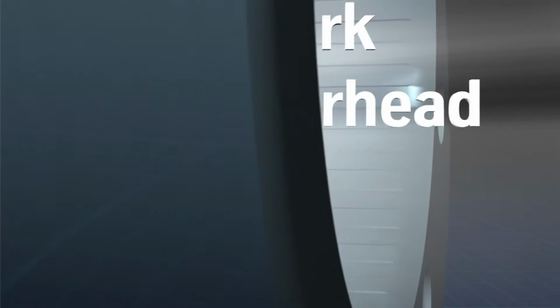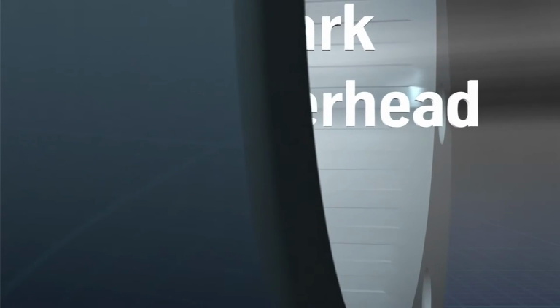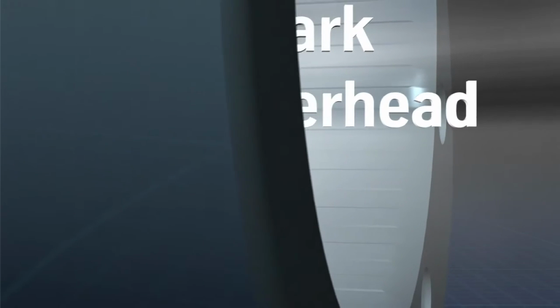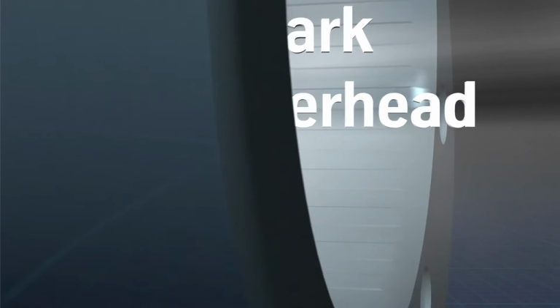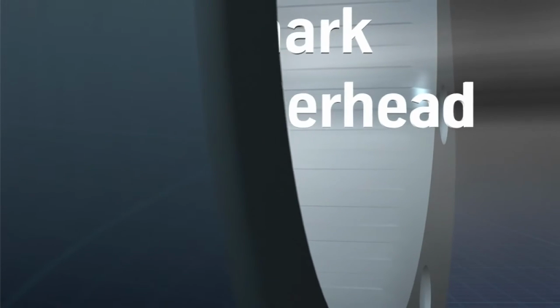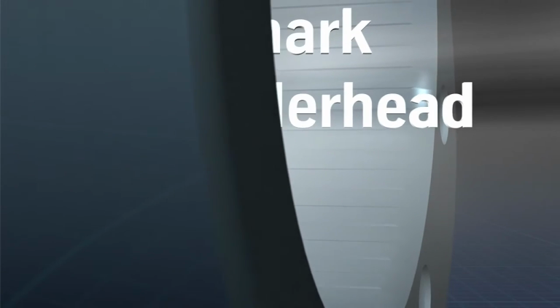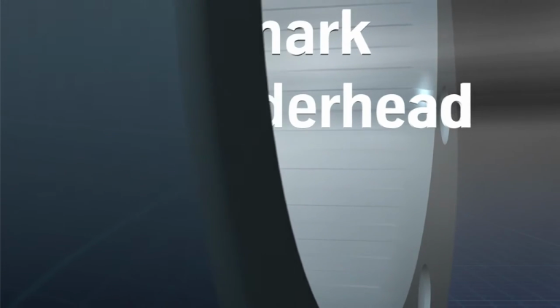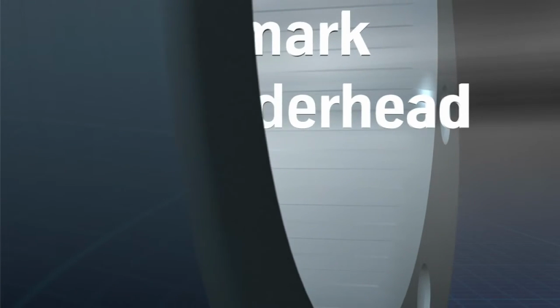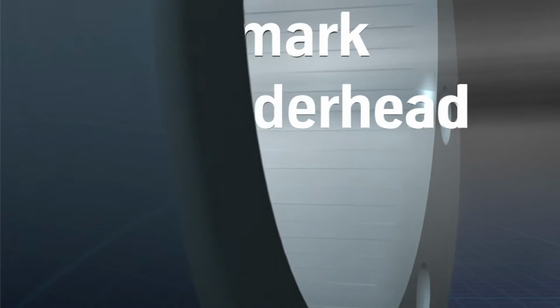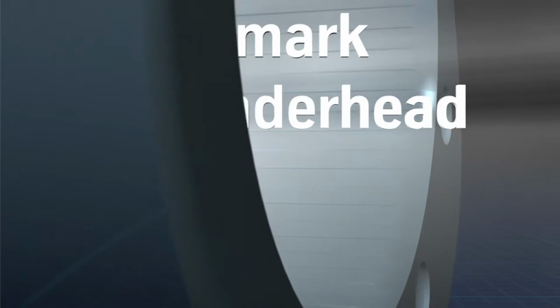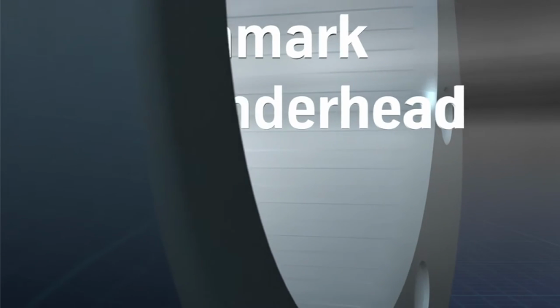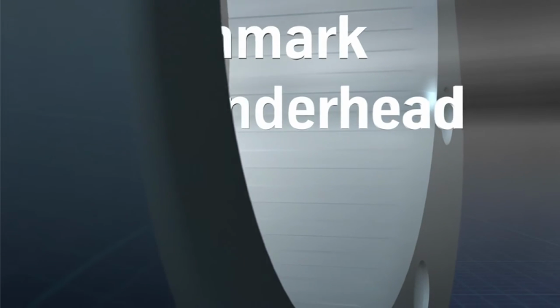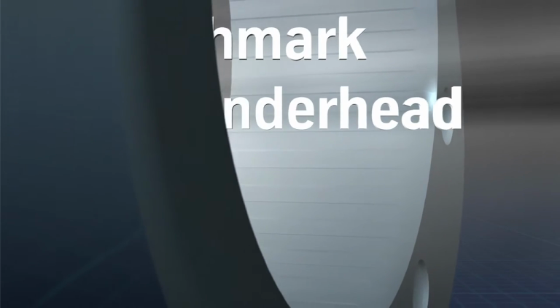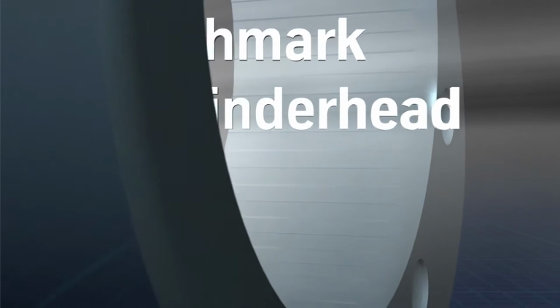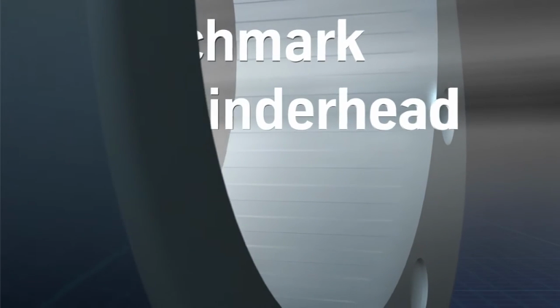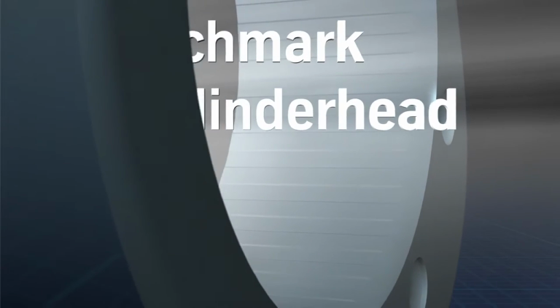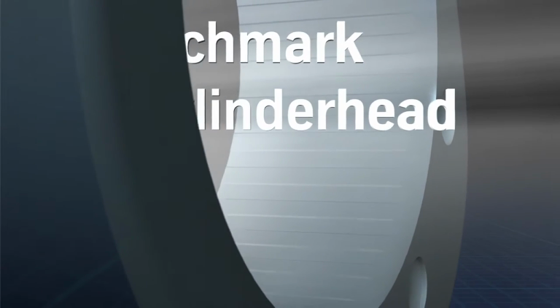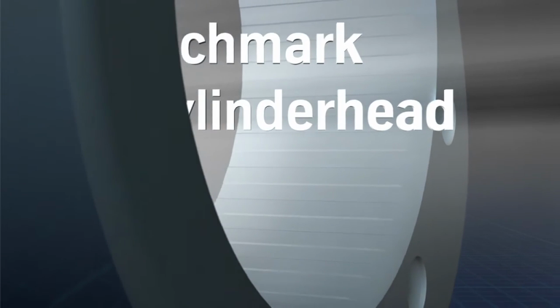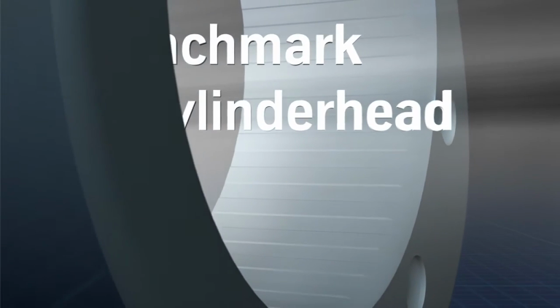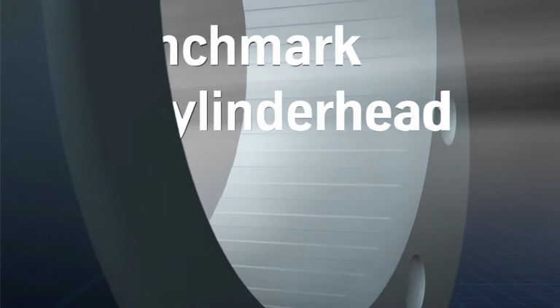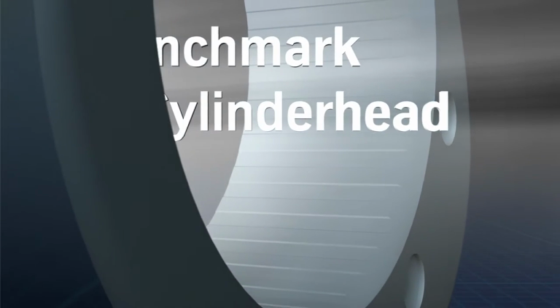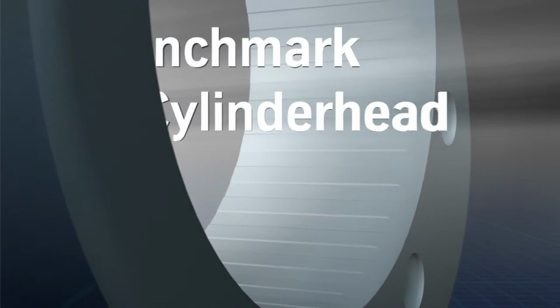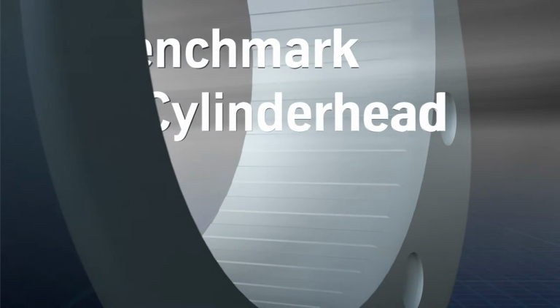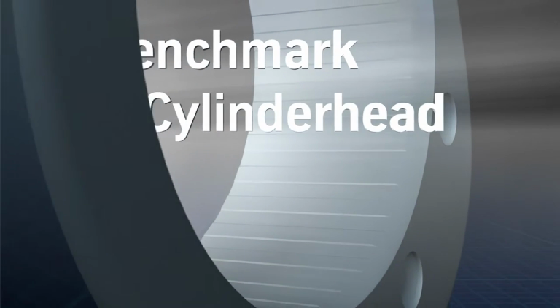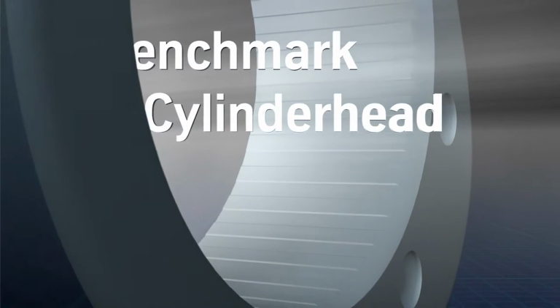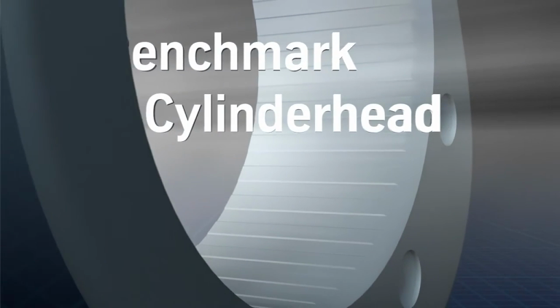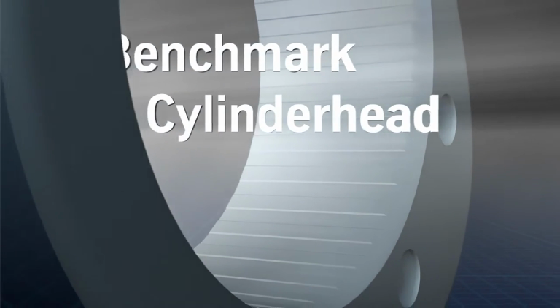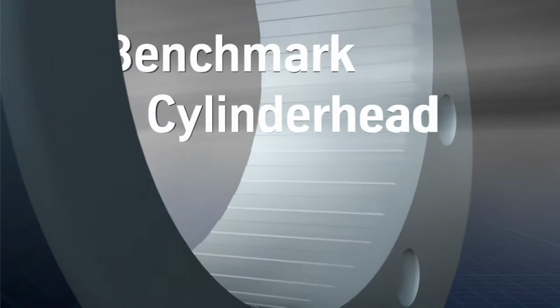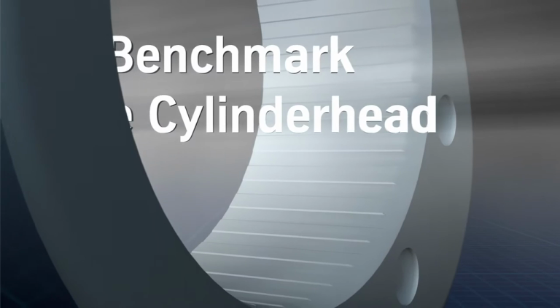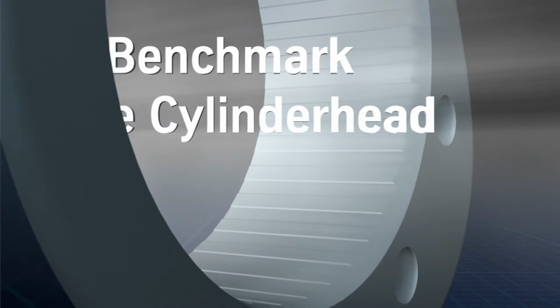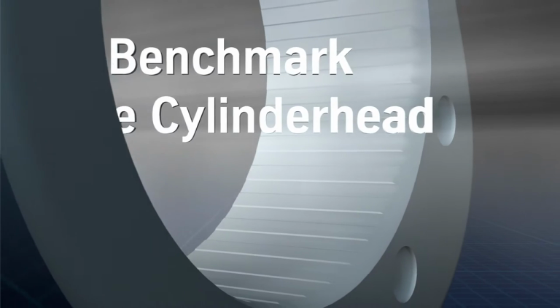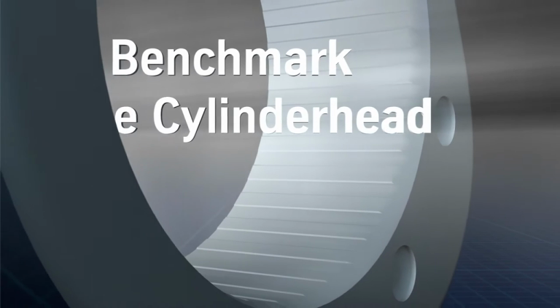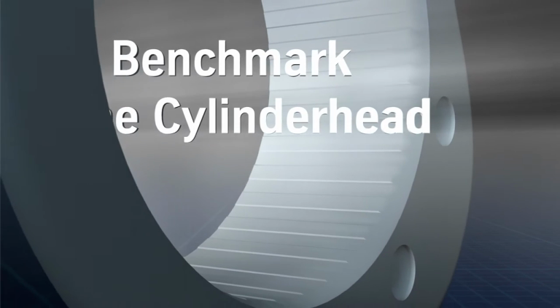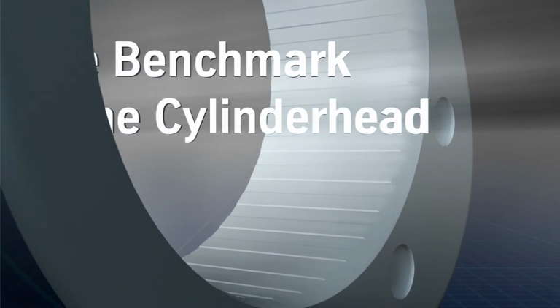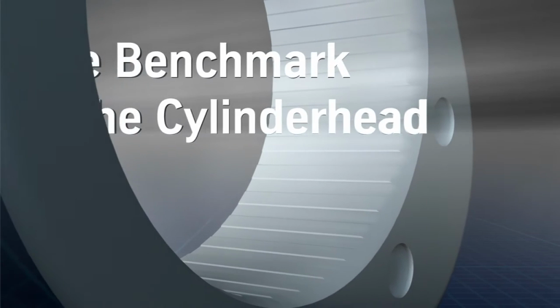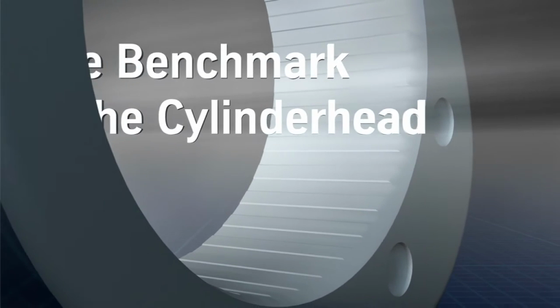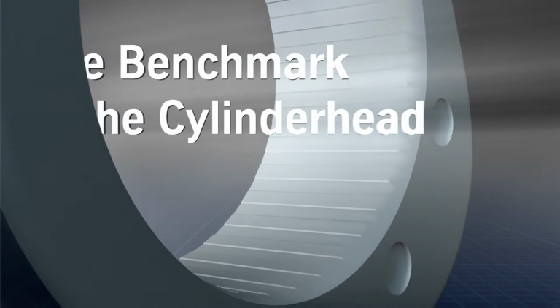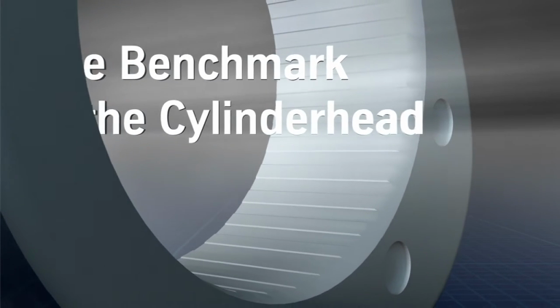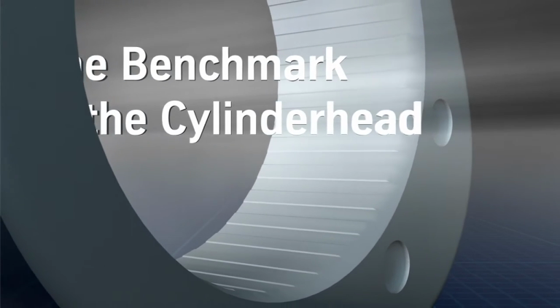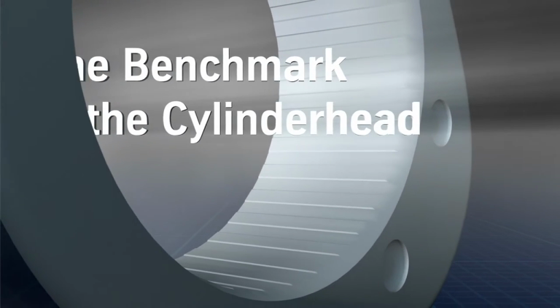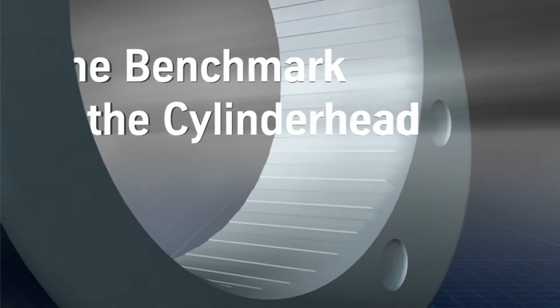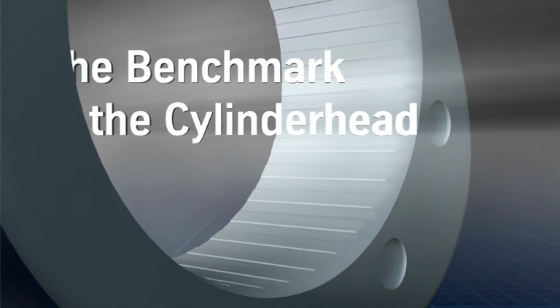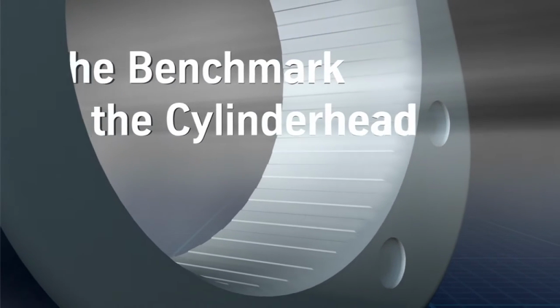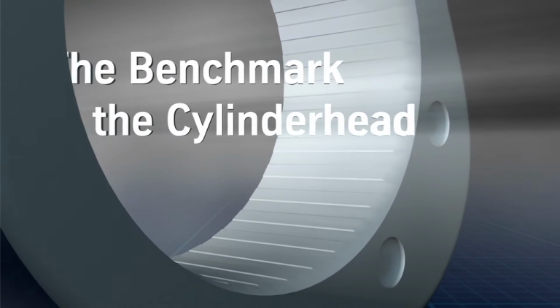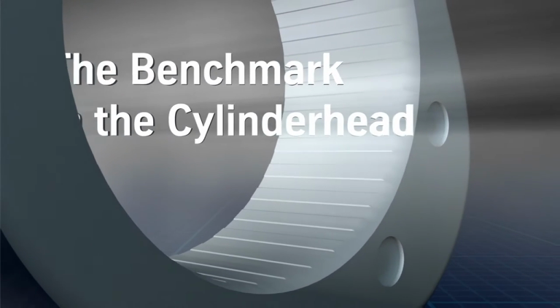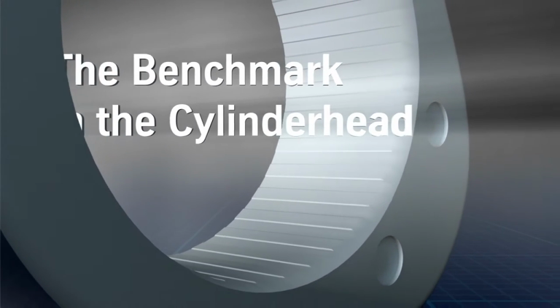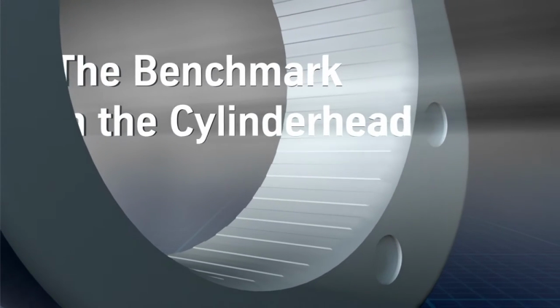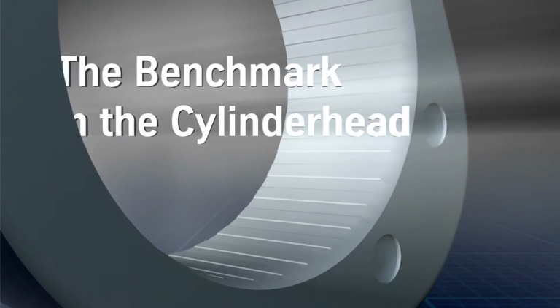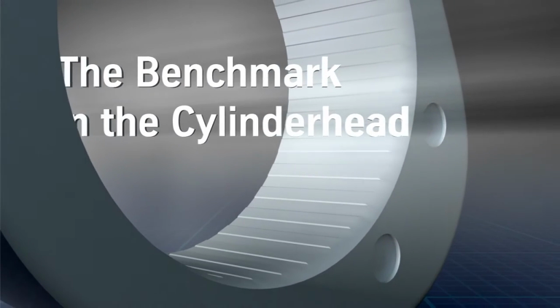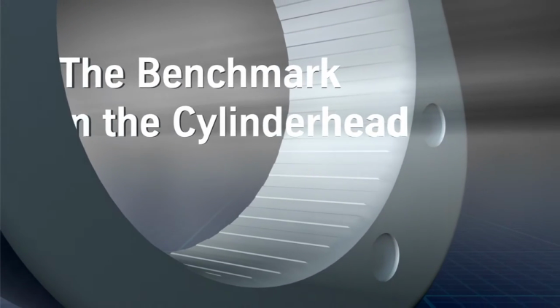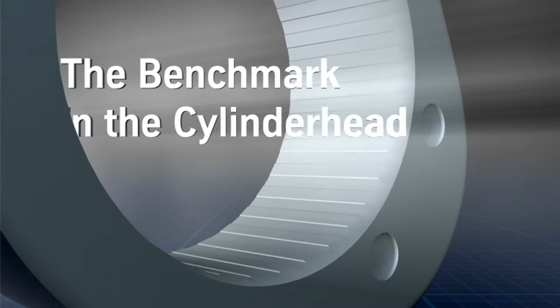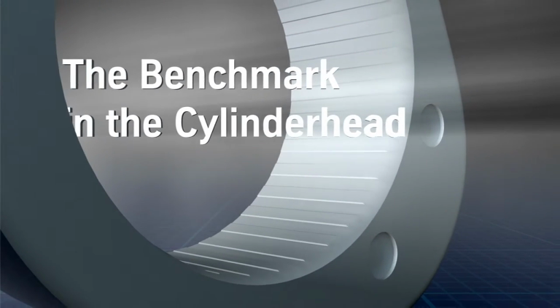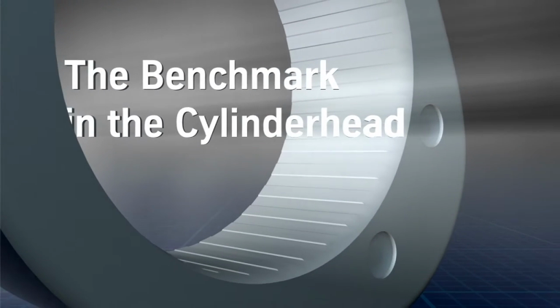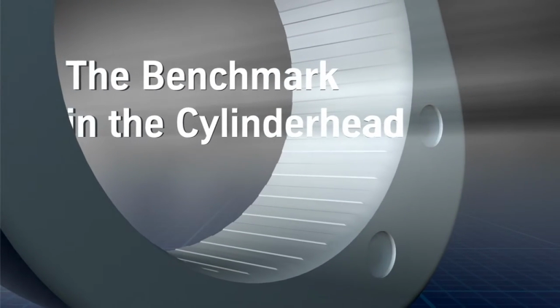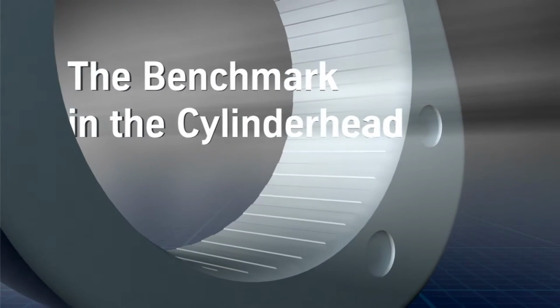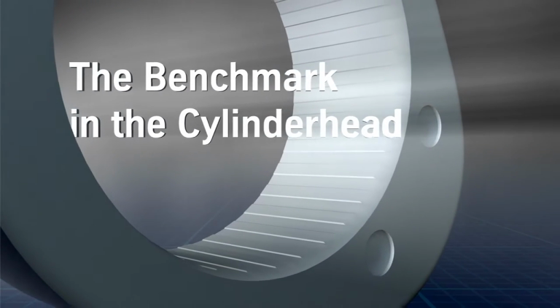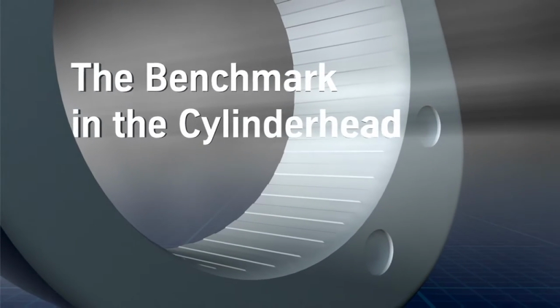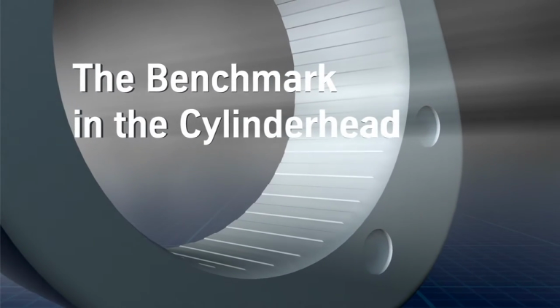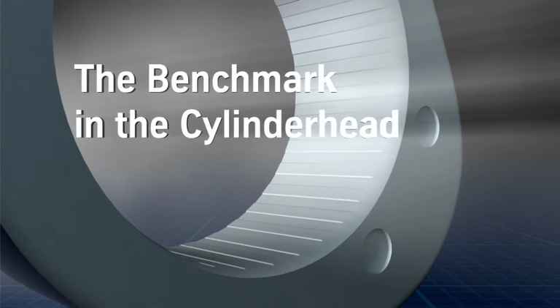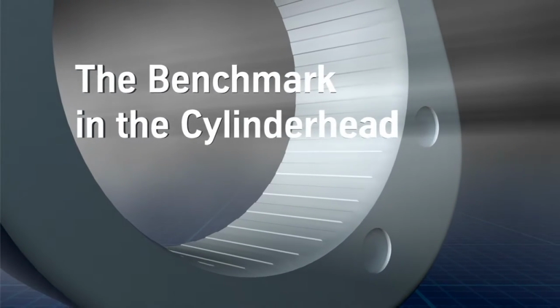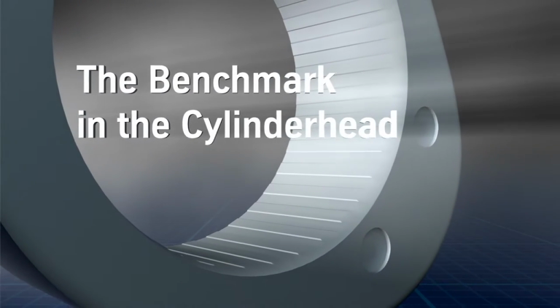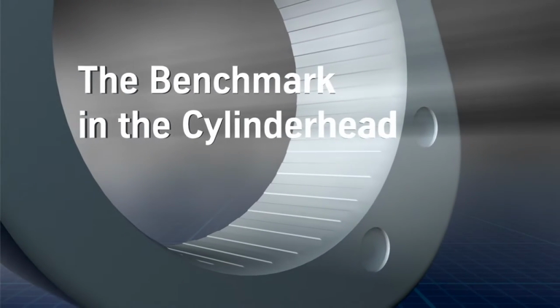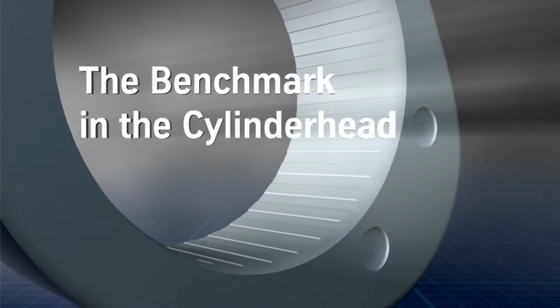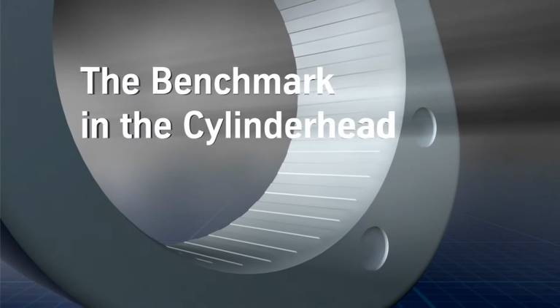ThyssenKrupp Presta camshafts: the benchmark in the cylinder head.